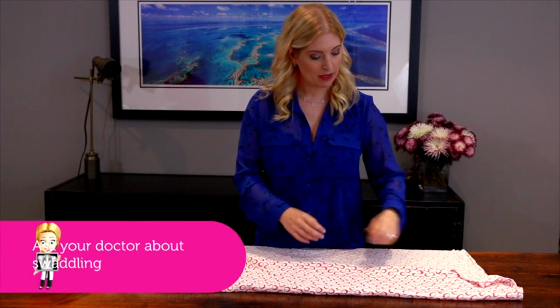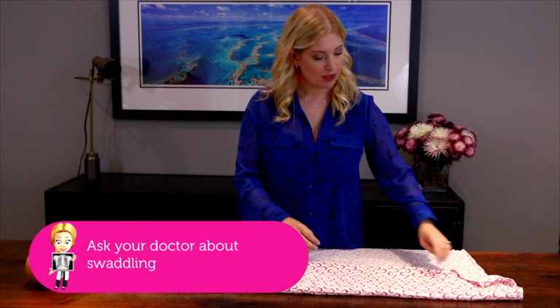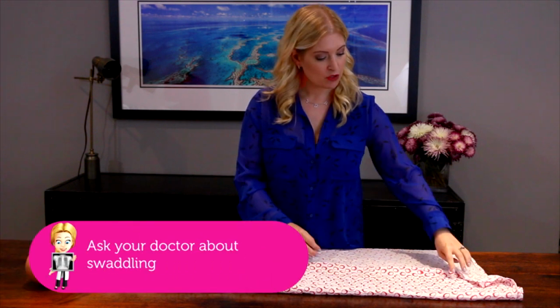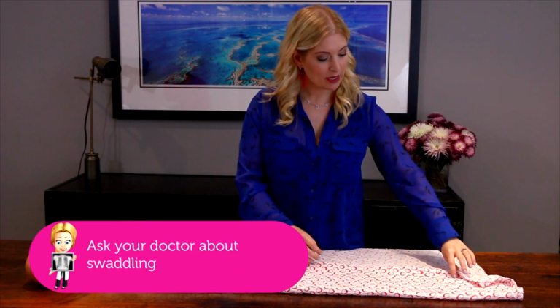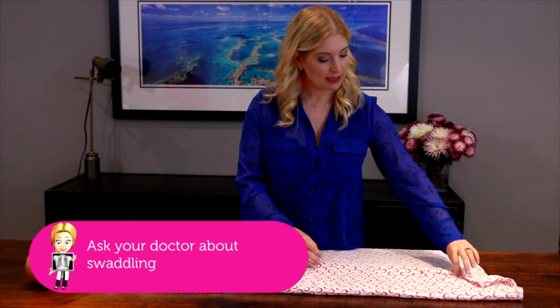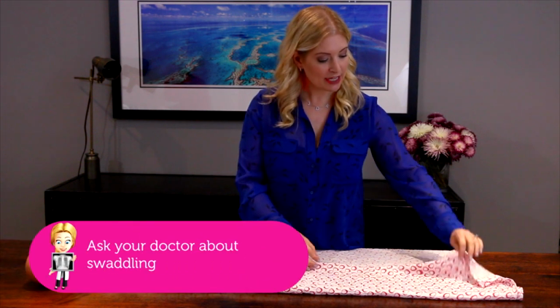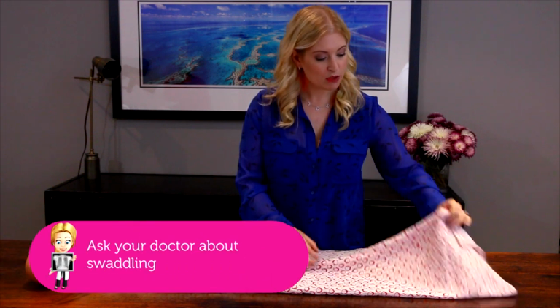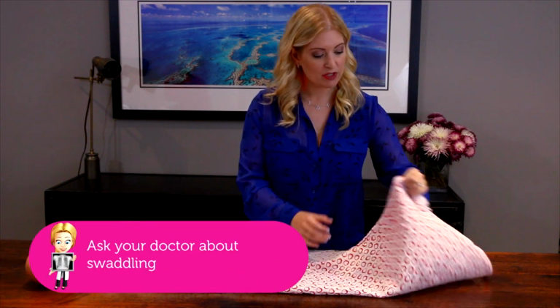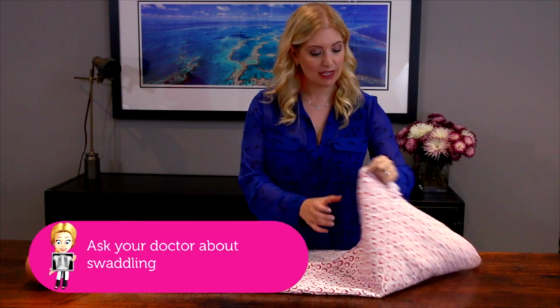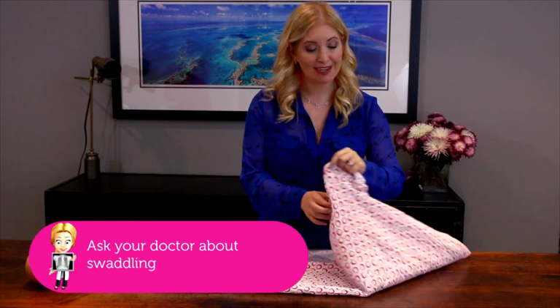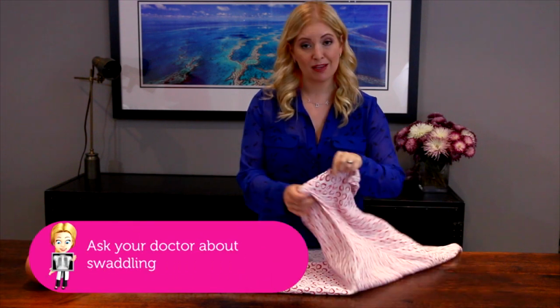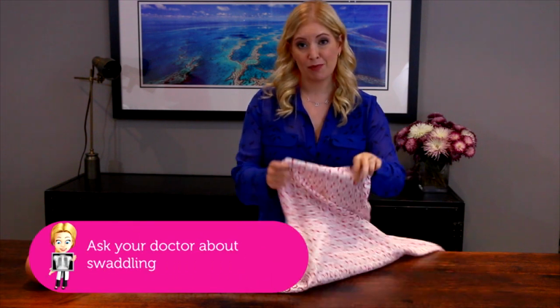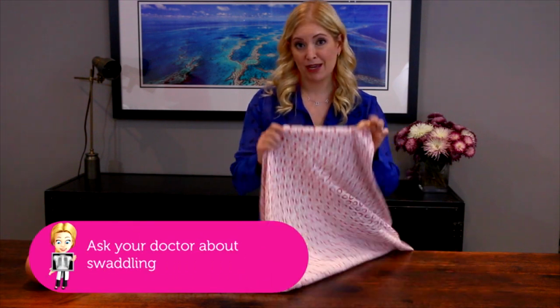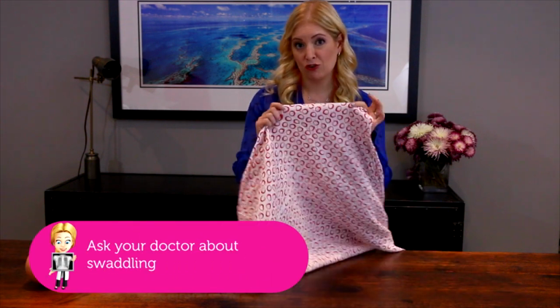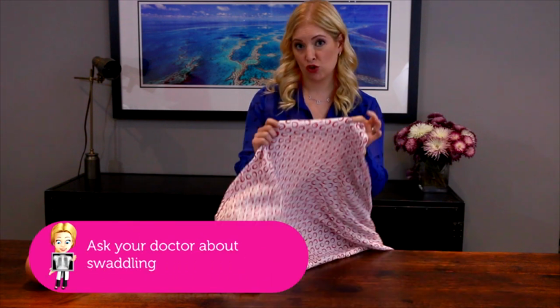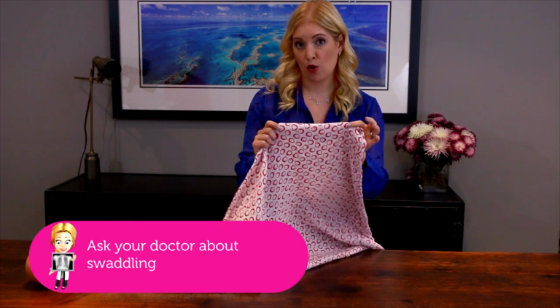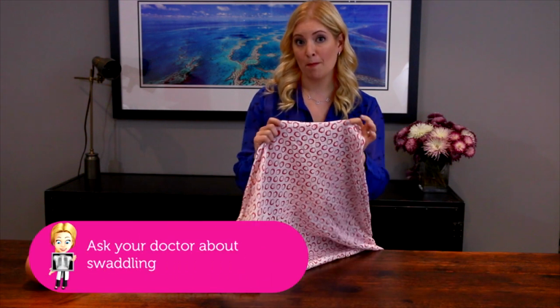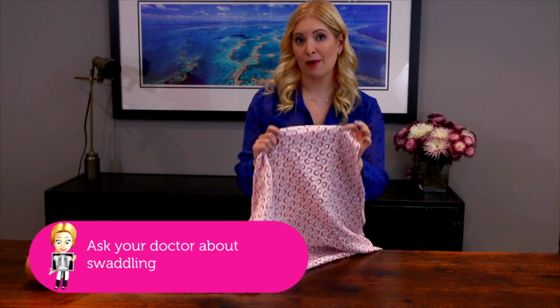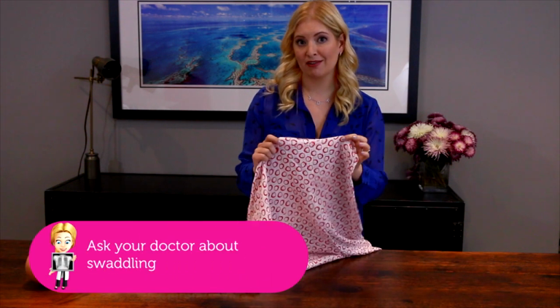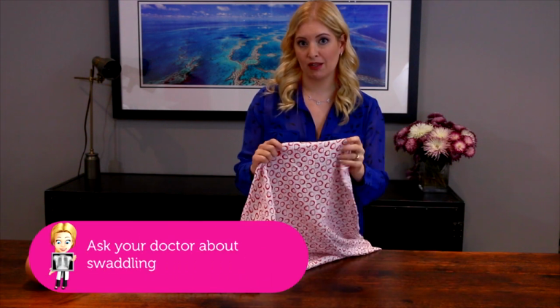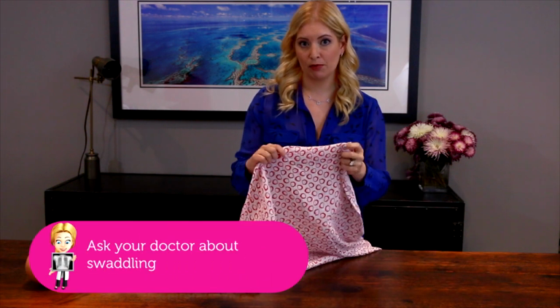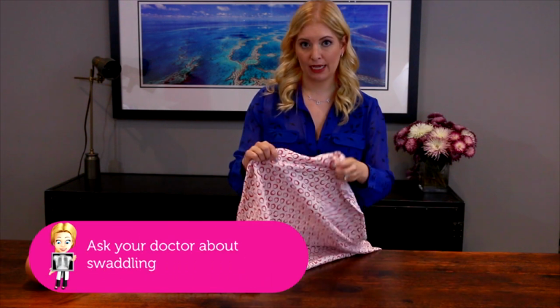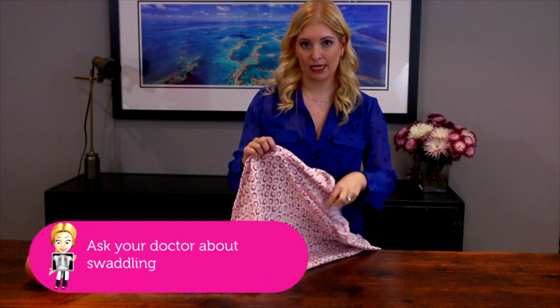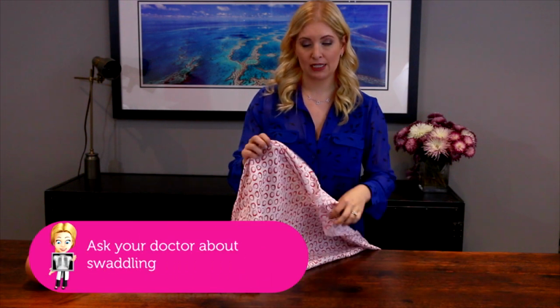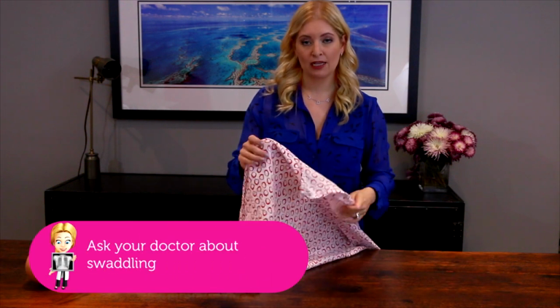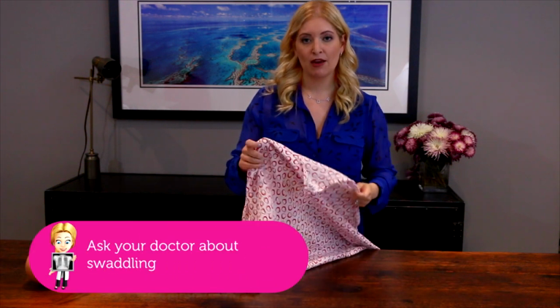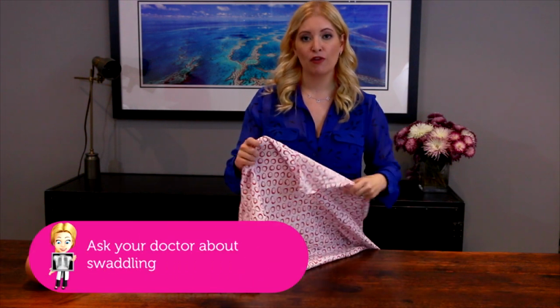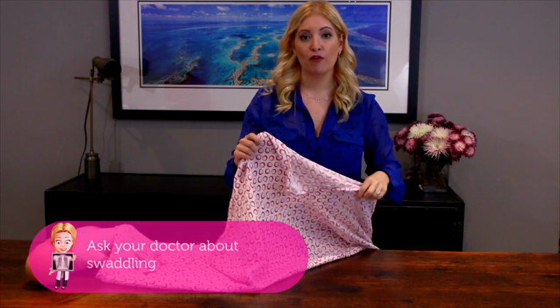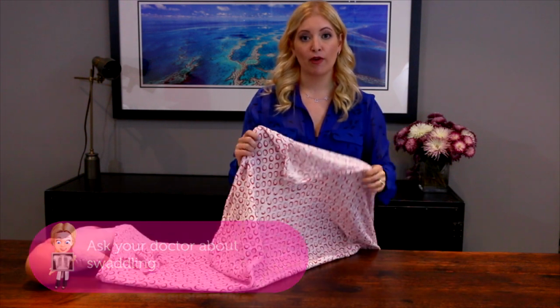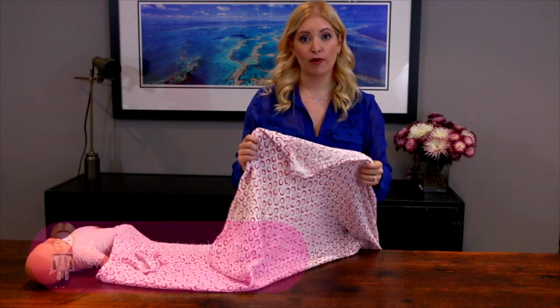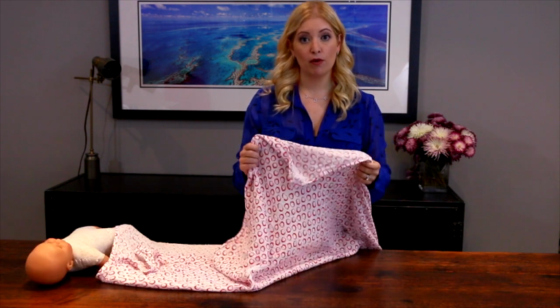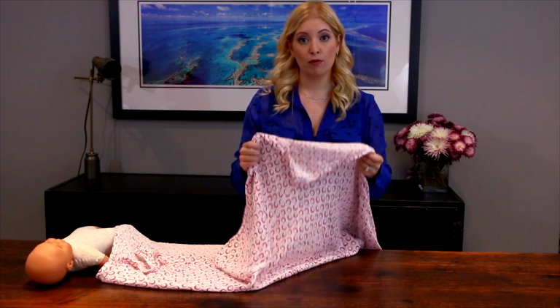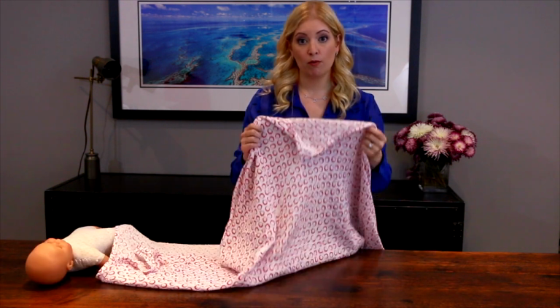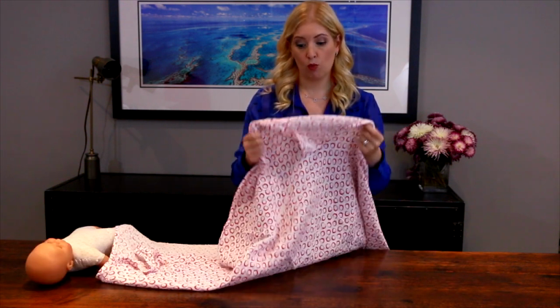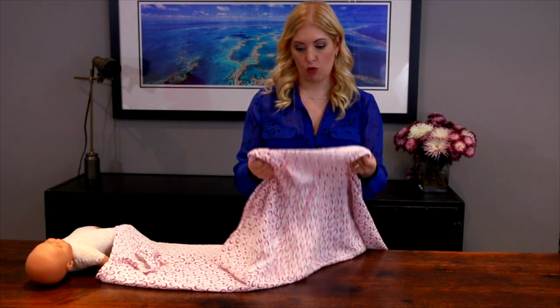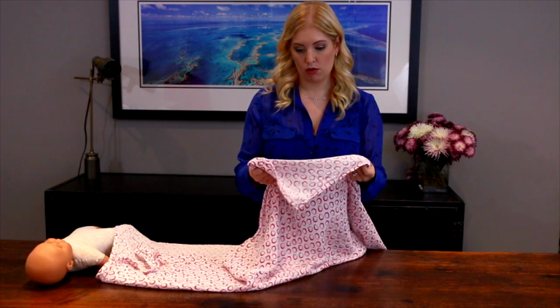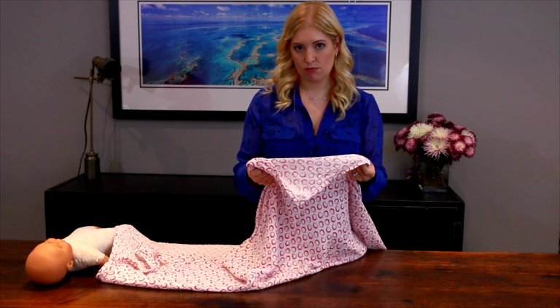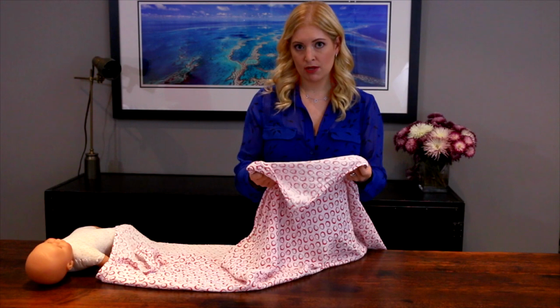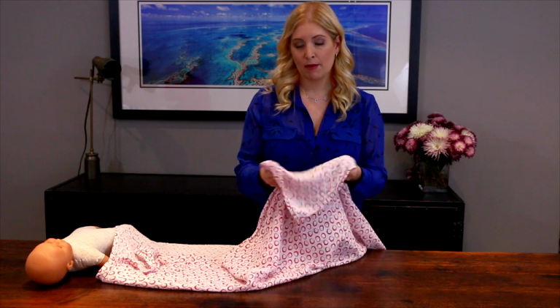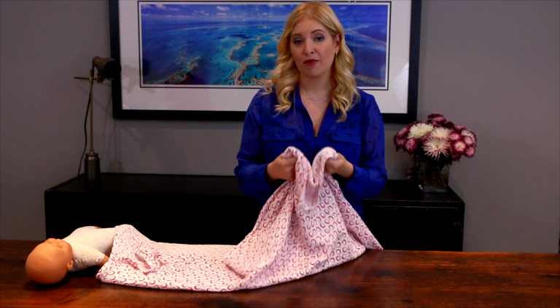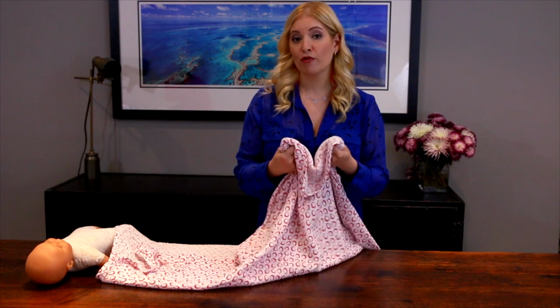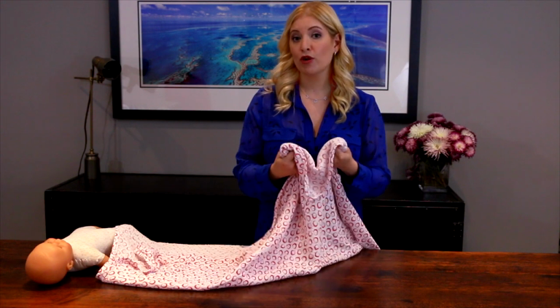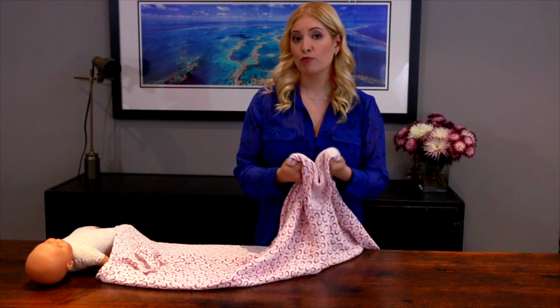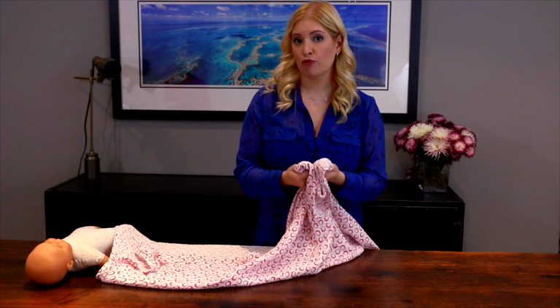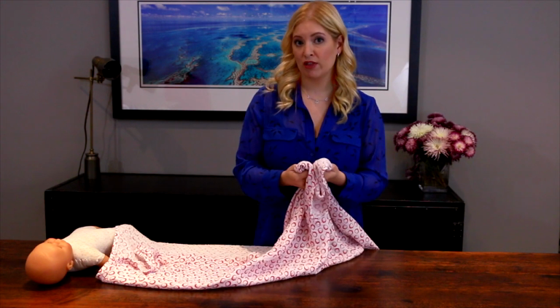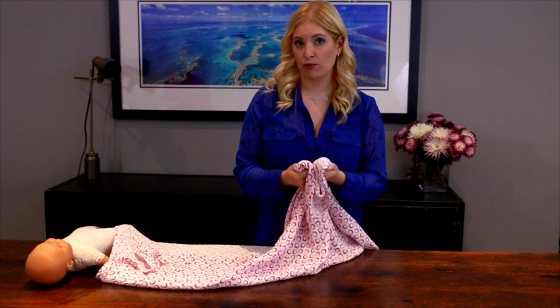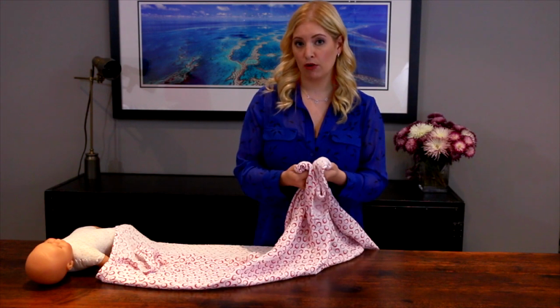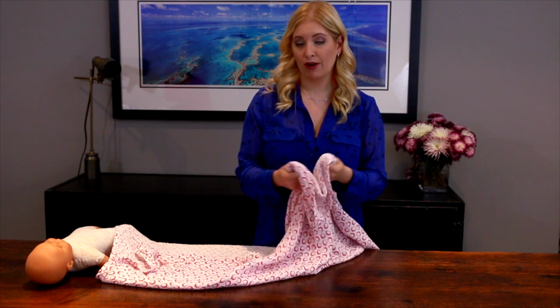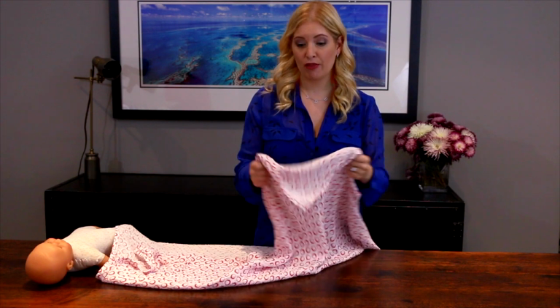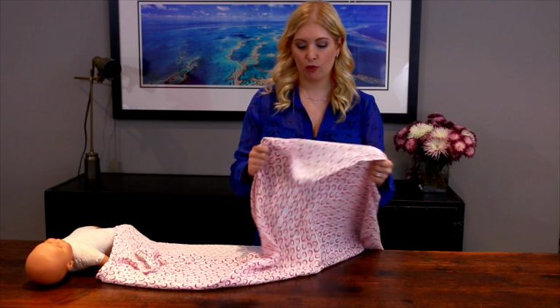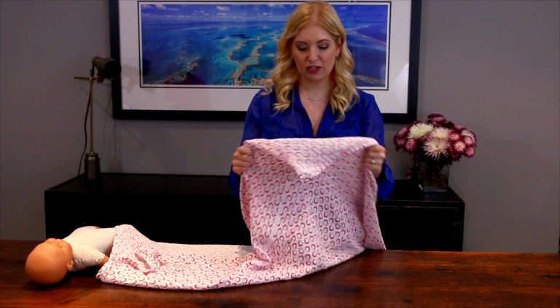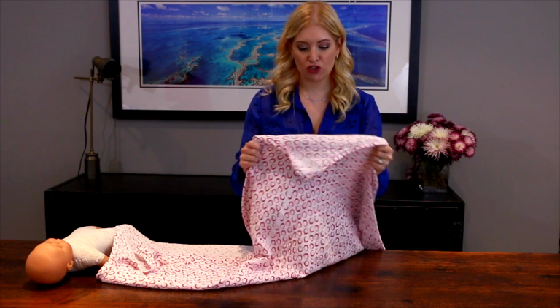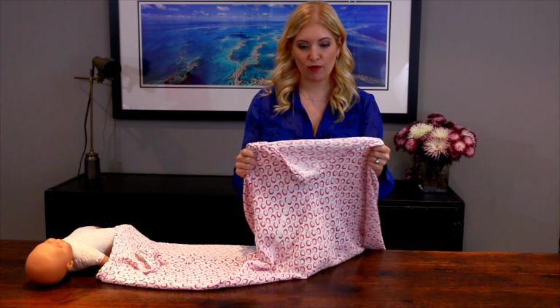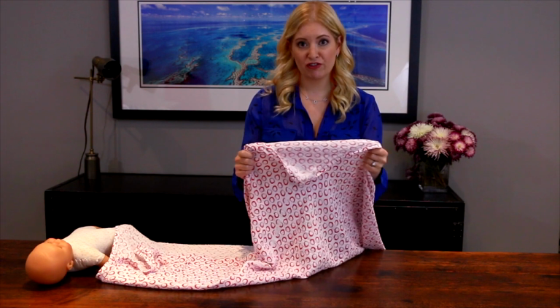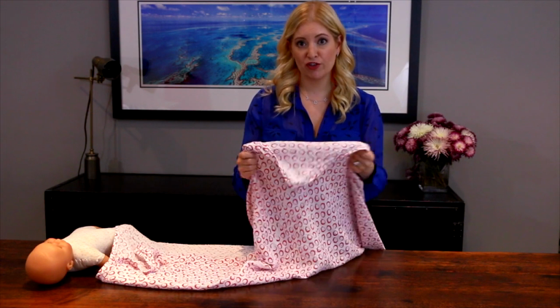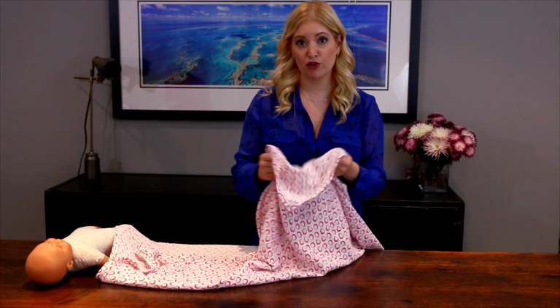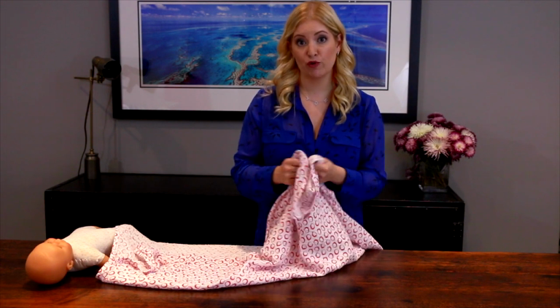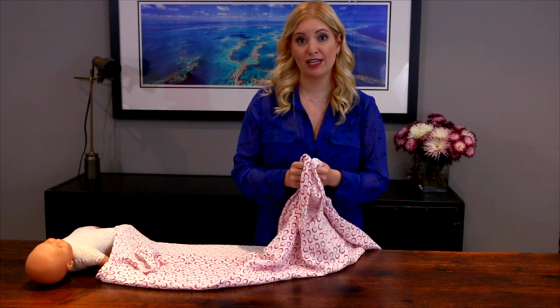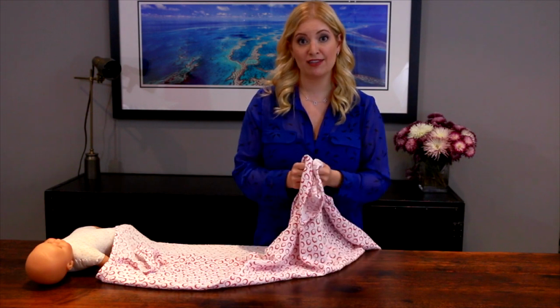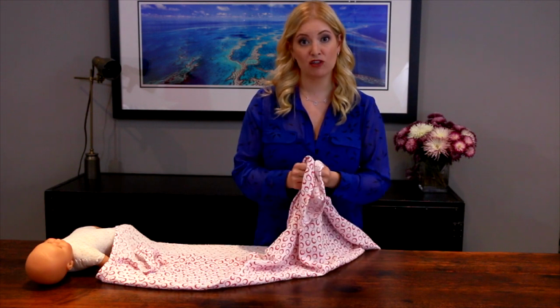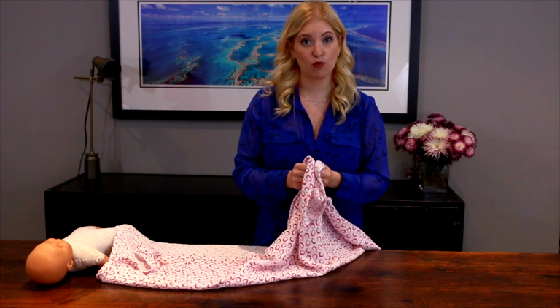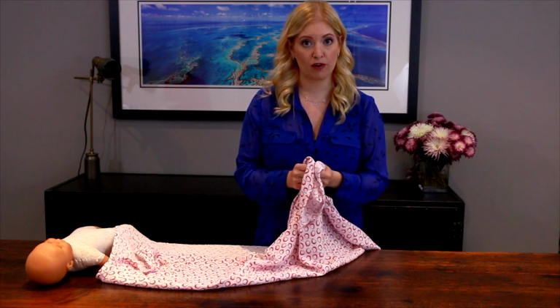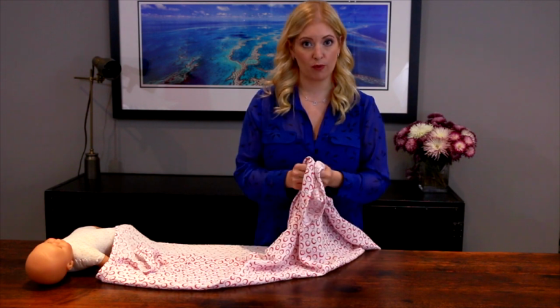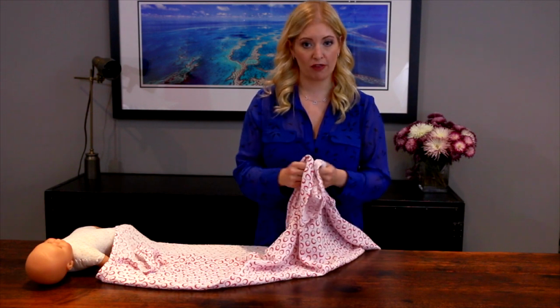What I like using is a big square muslin blanket. They're very warm but very breathable, and they're a bit stretchy so they're easy to swaddle with.